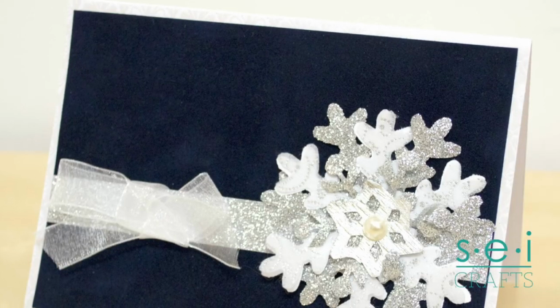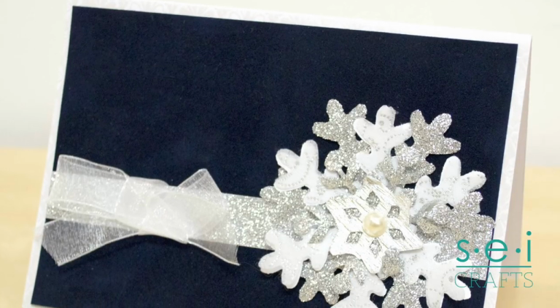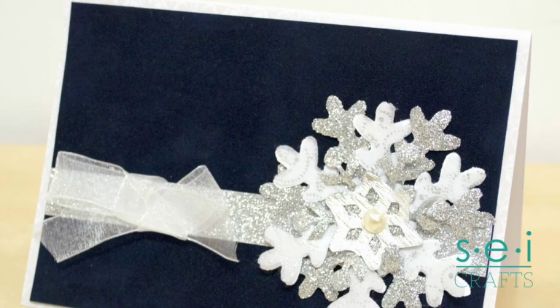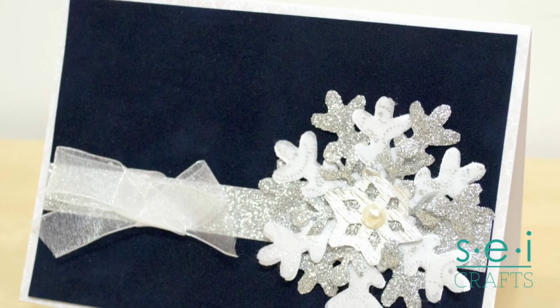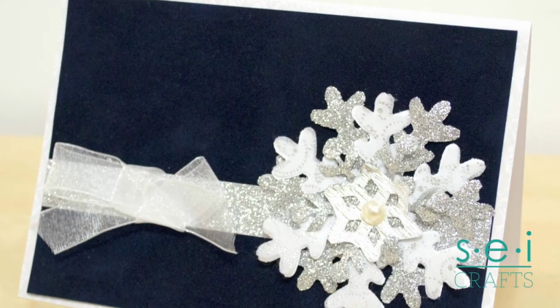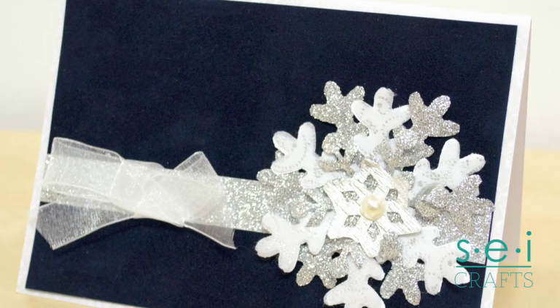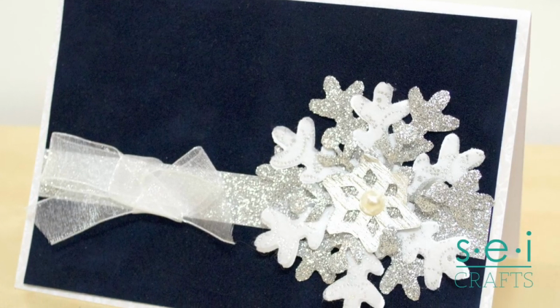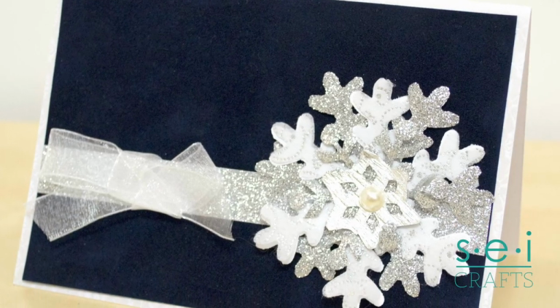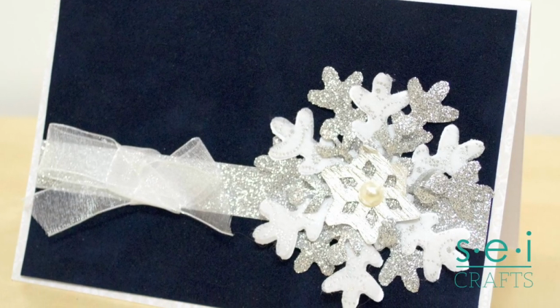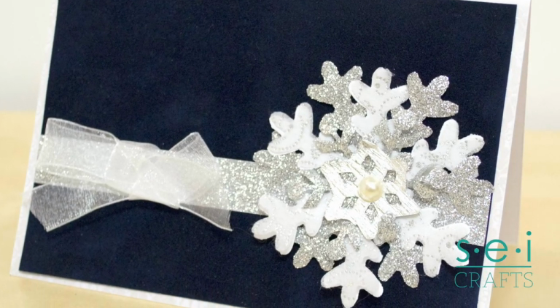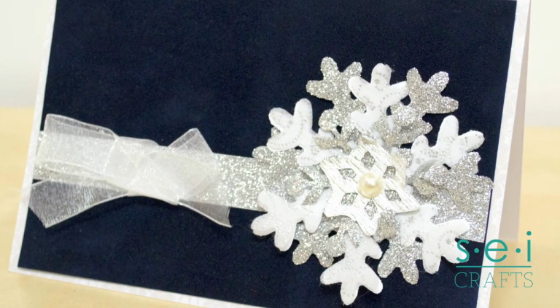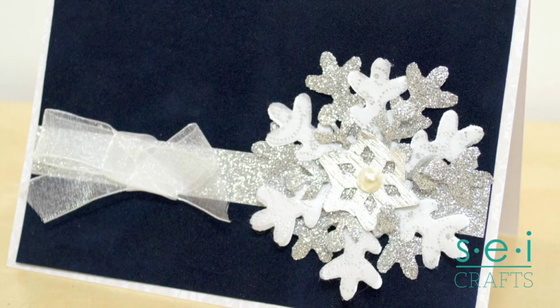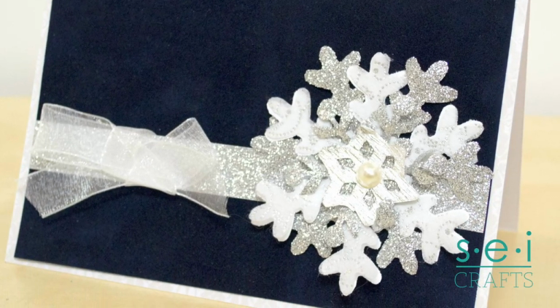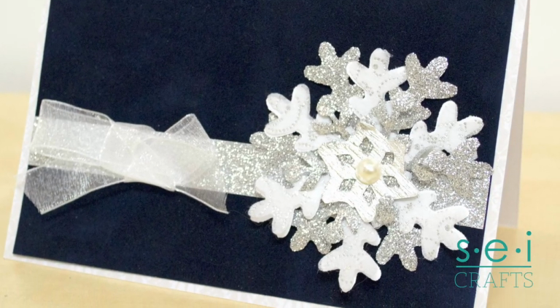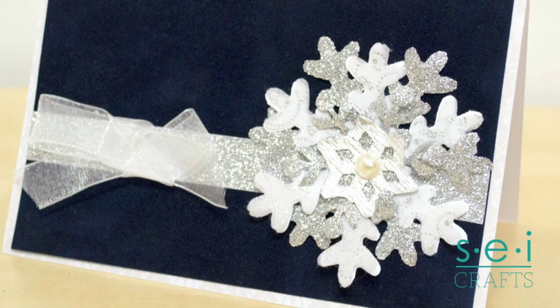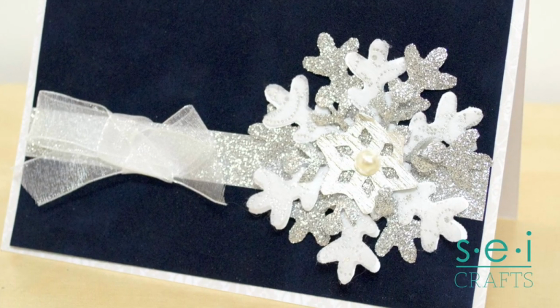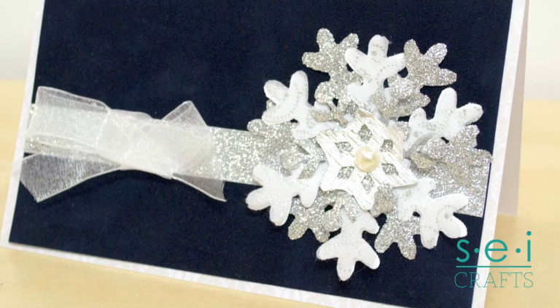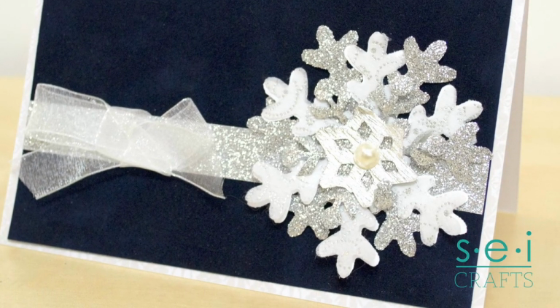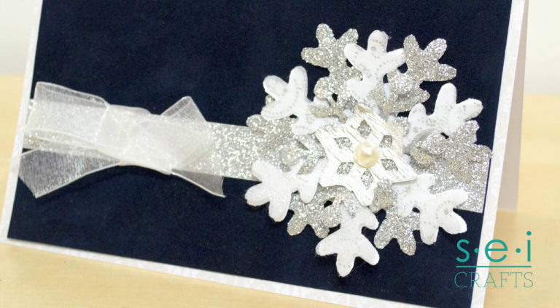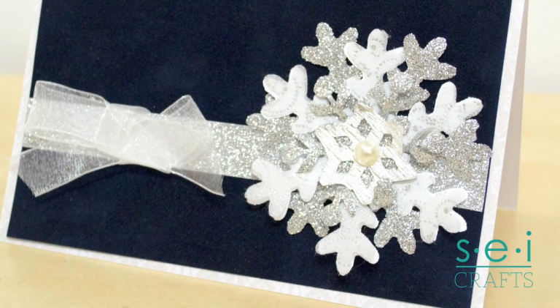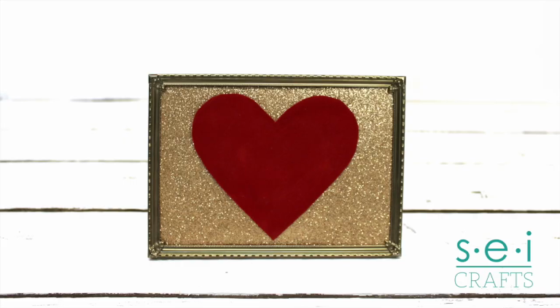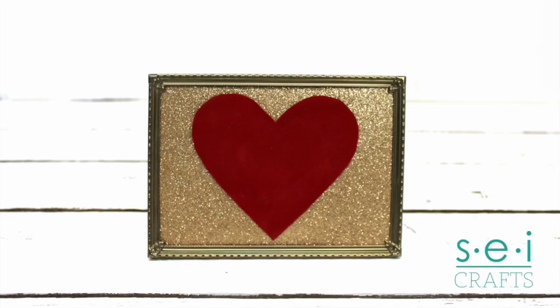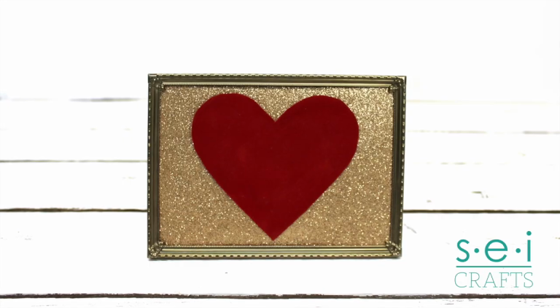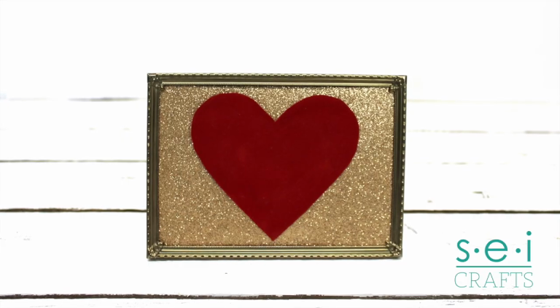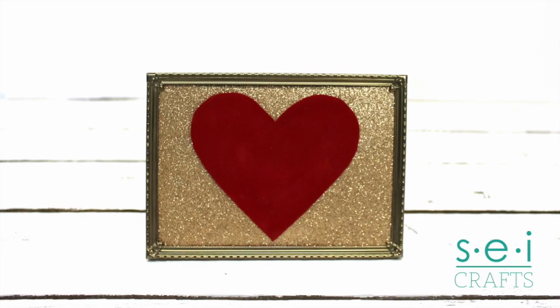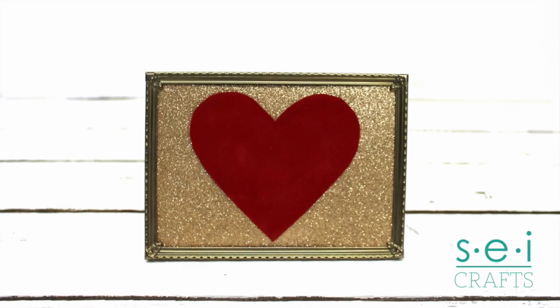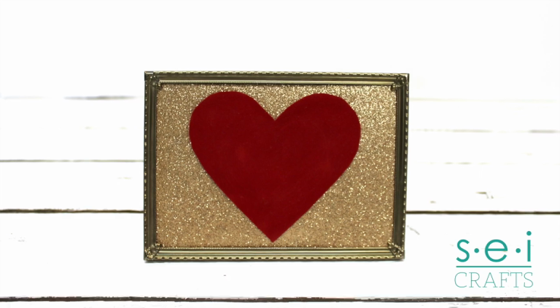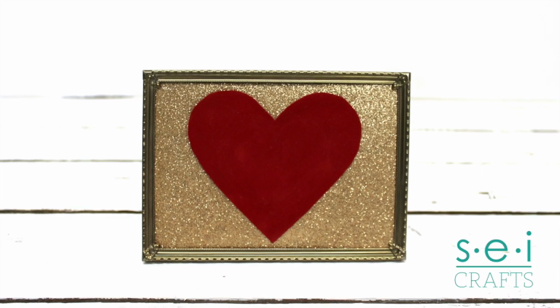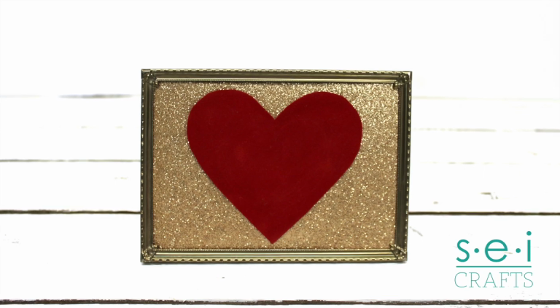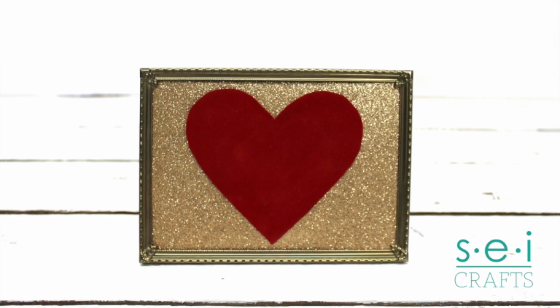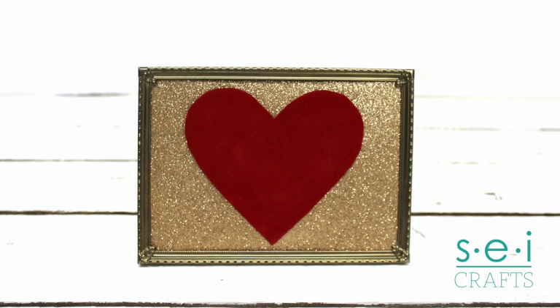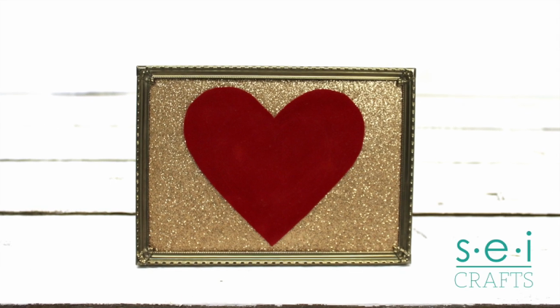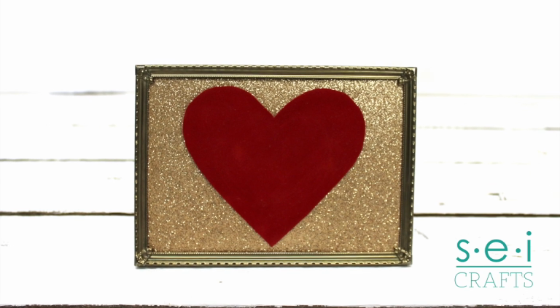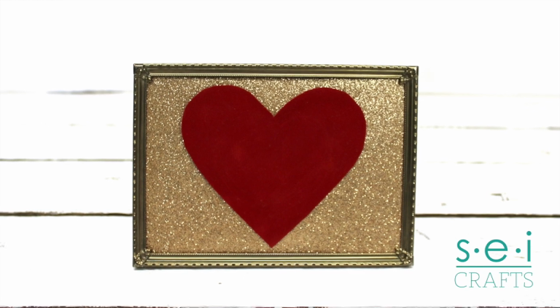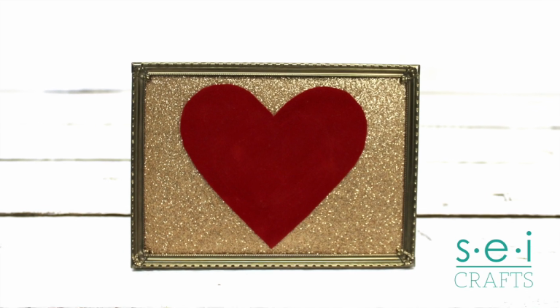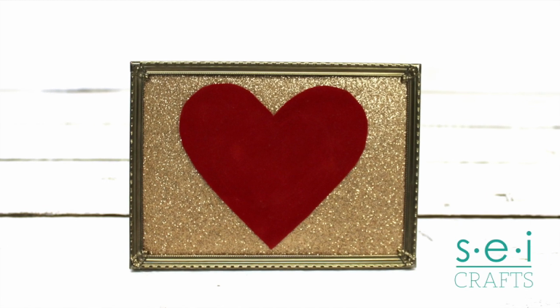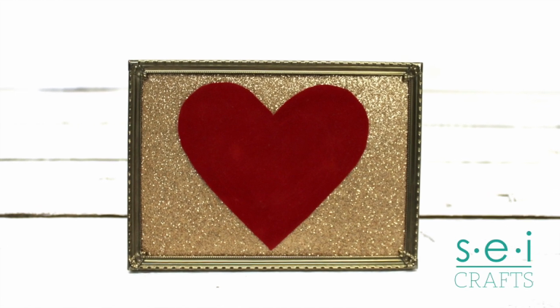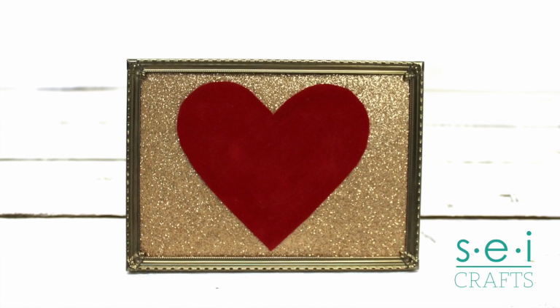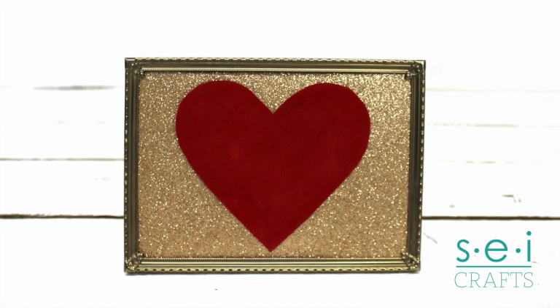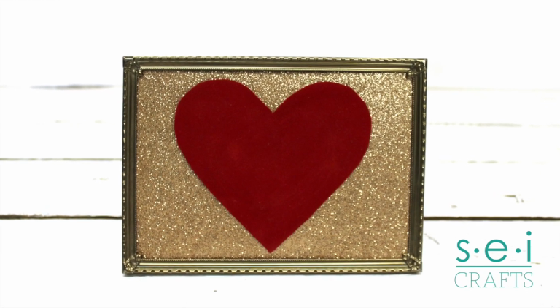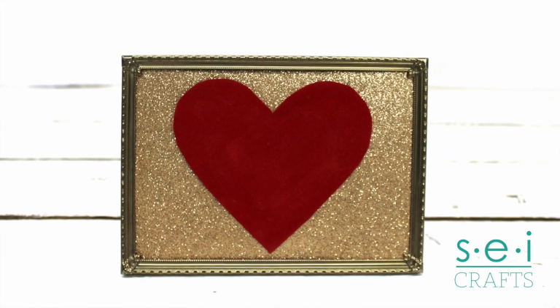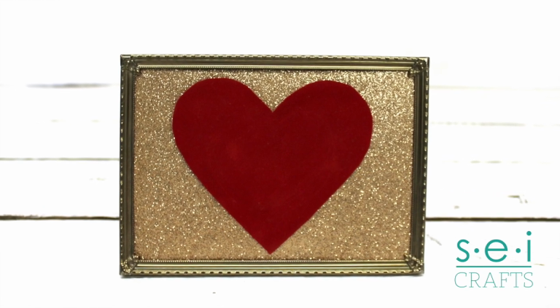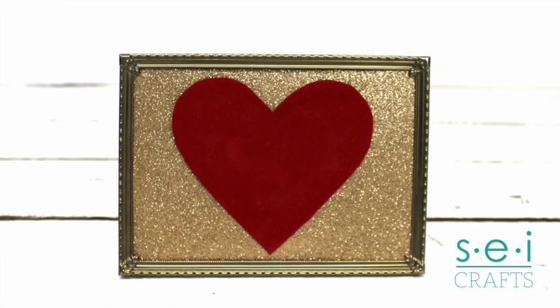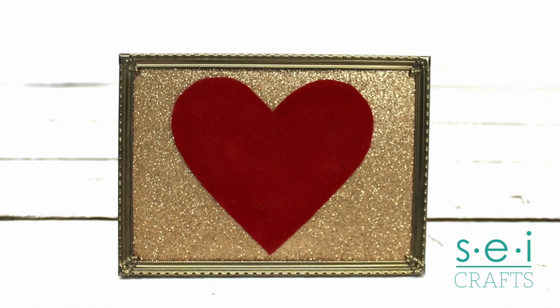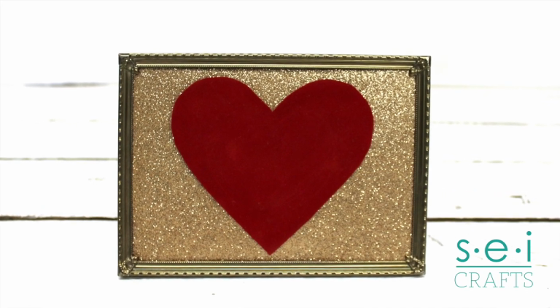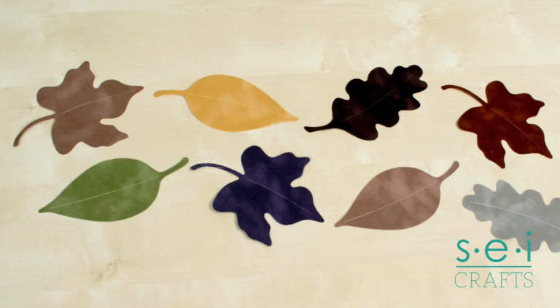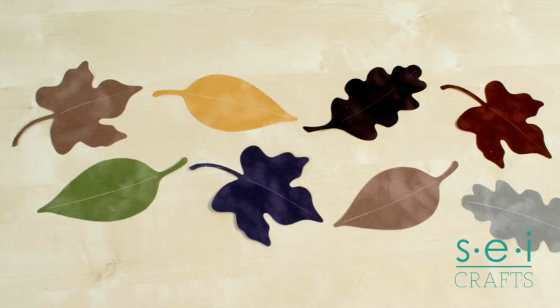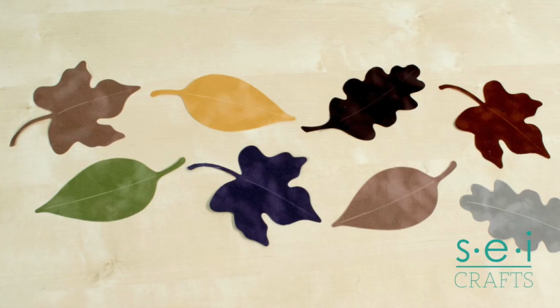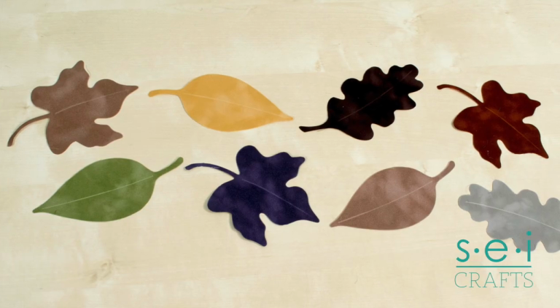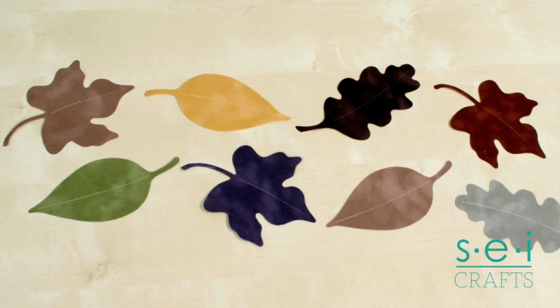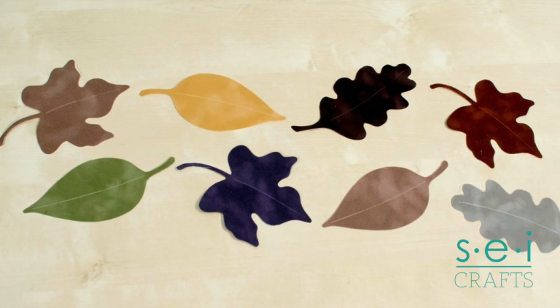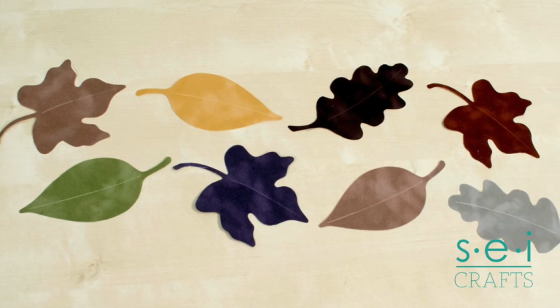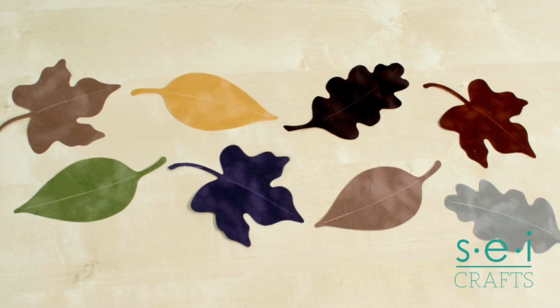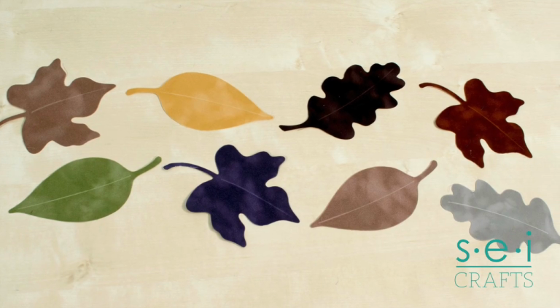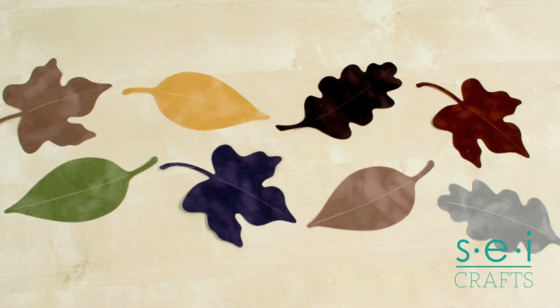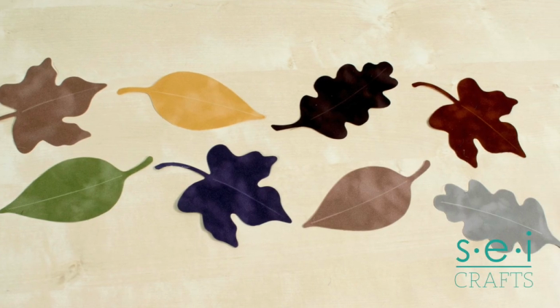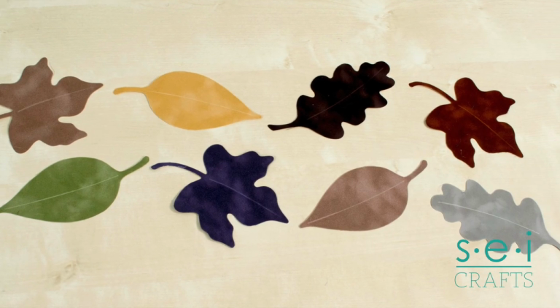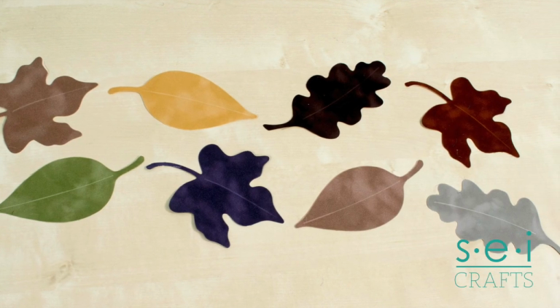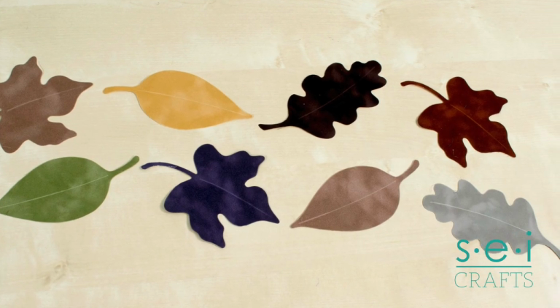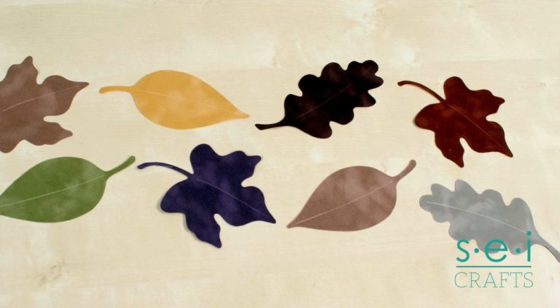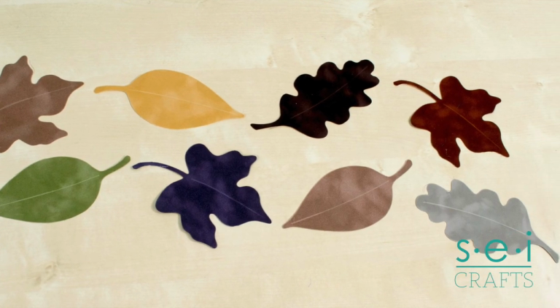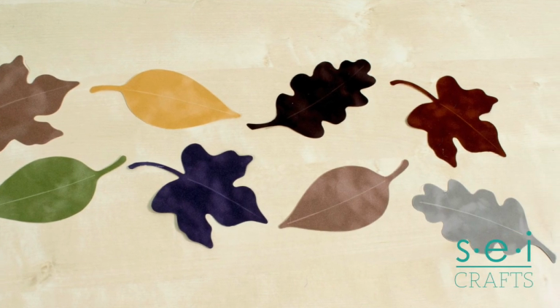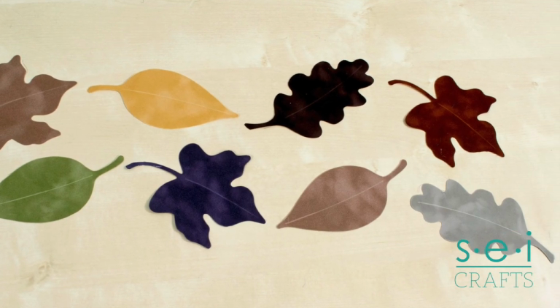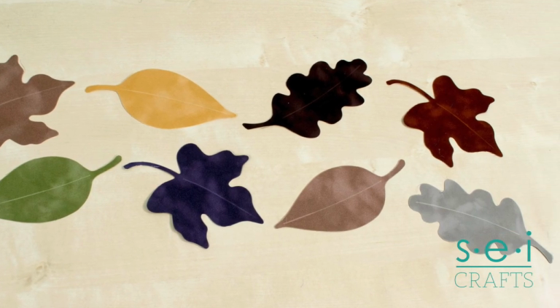Cut a strip to accent a card or wrap around an invitation. Cut a shape with scissors, die cuts, or a cutting machine.